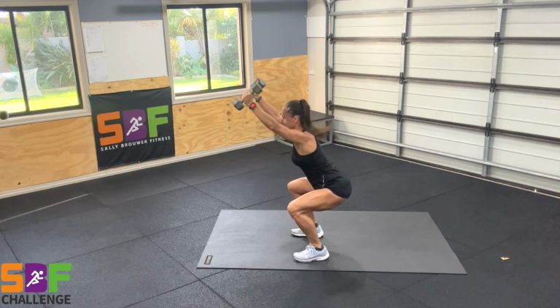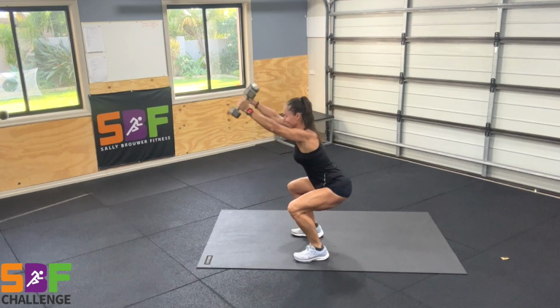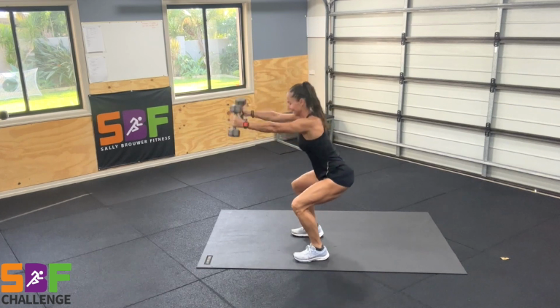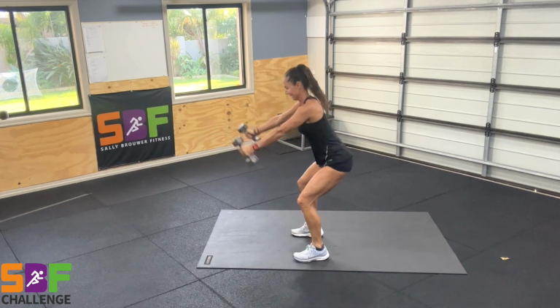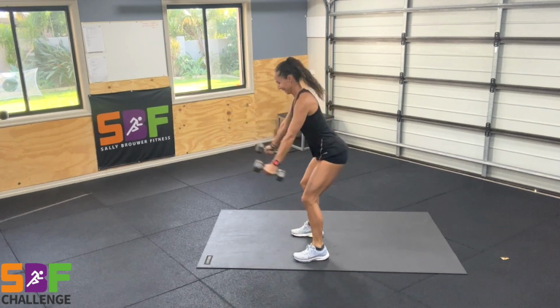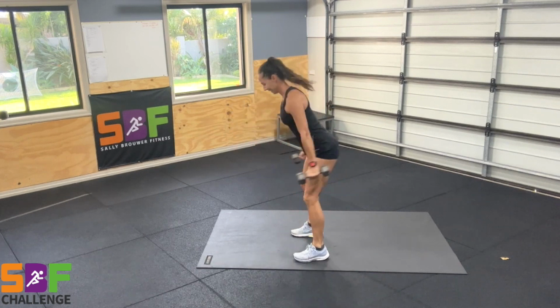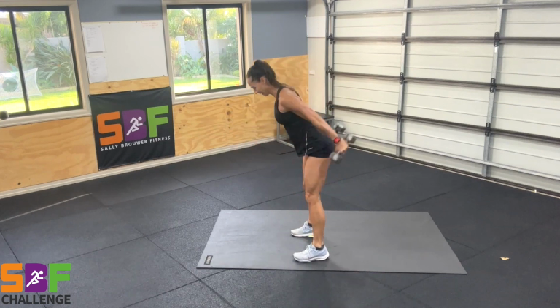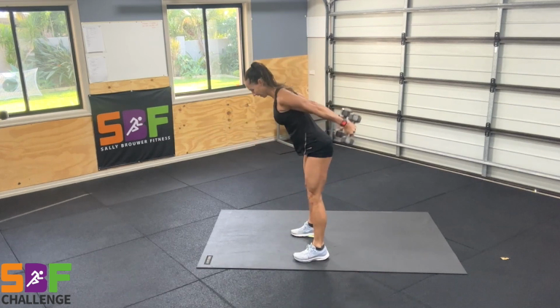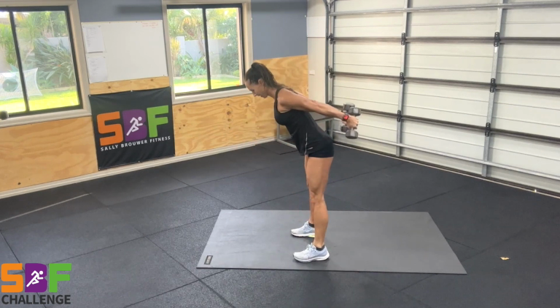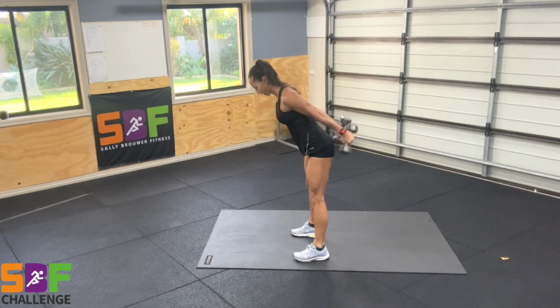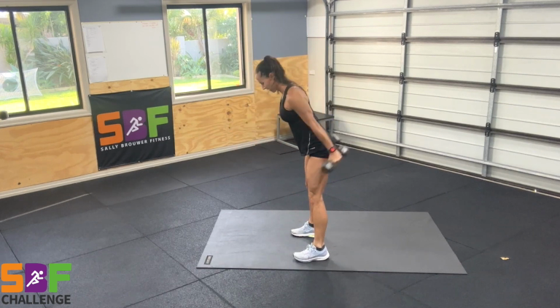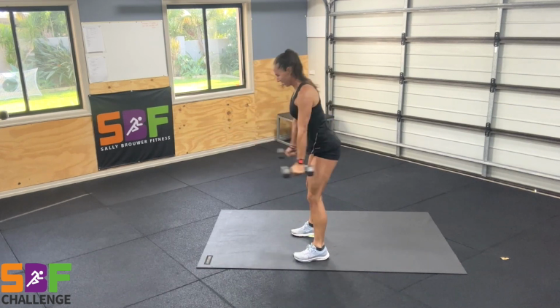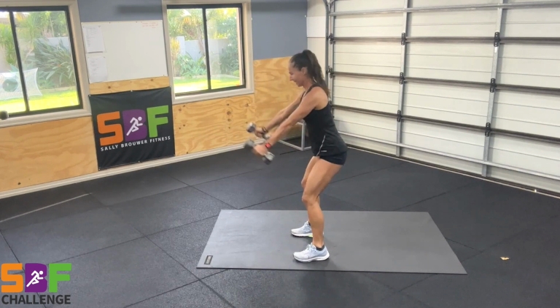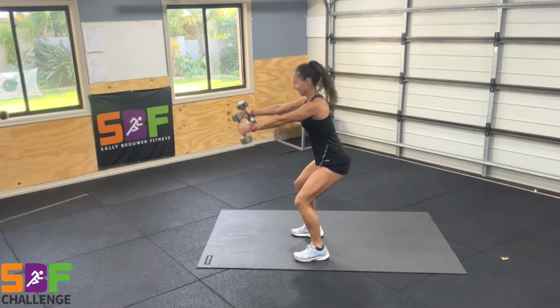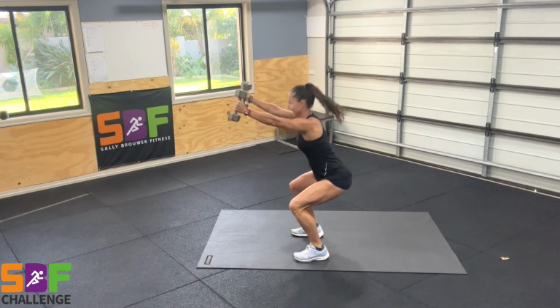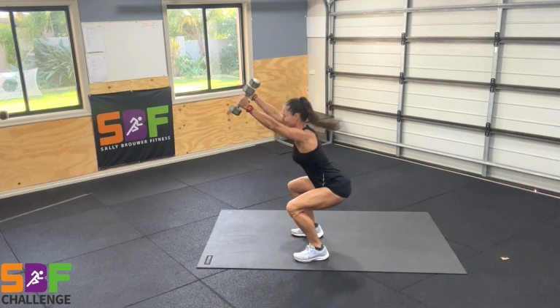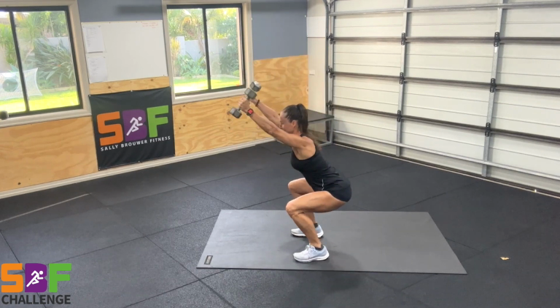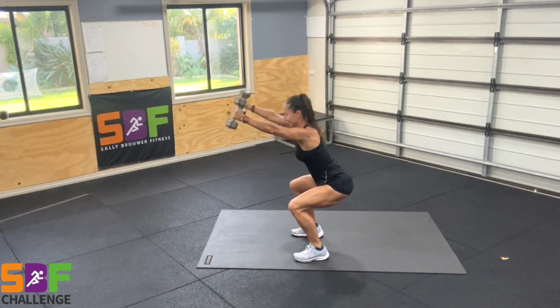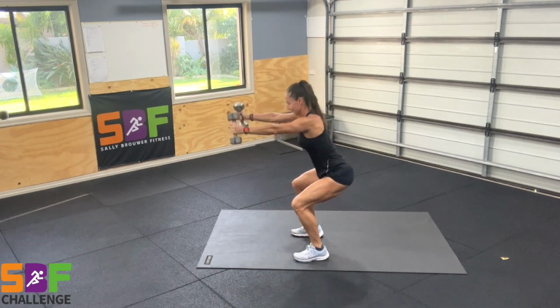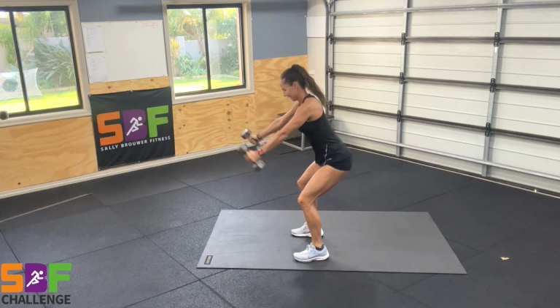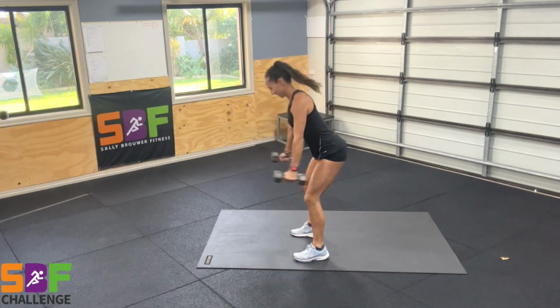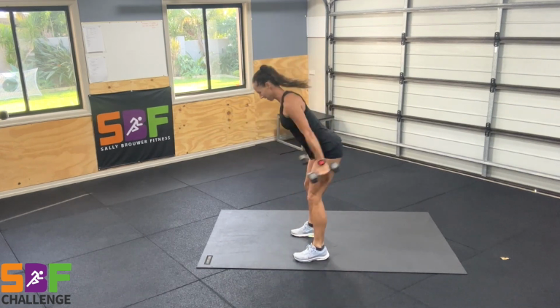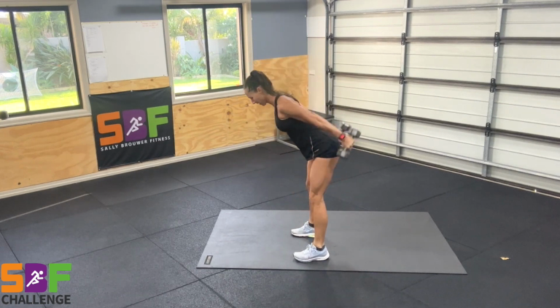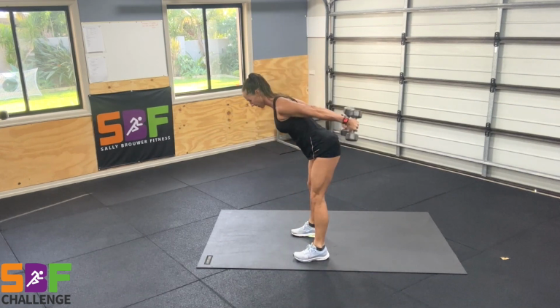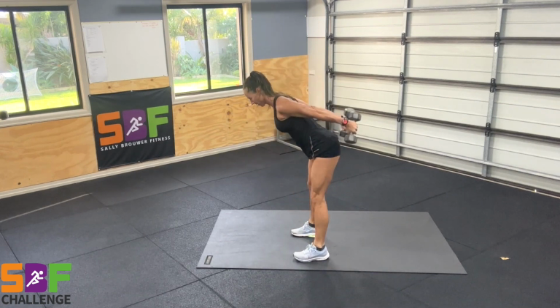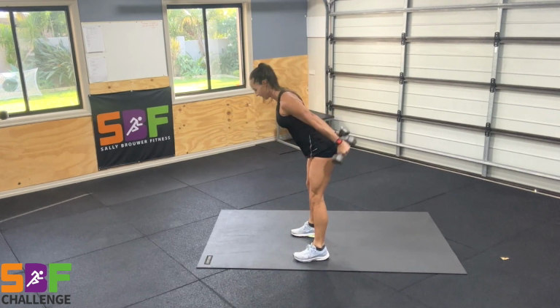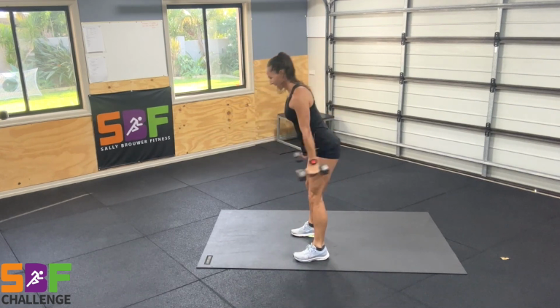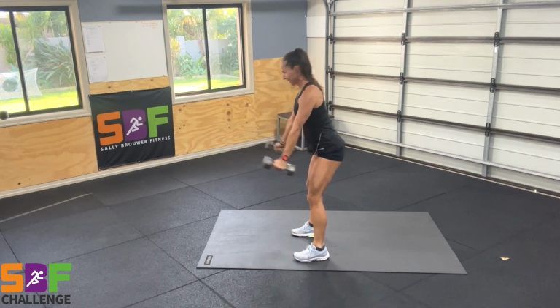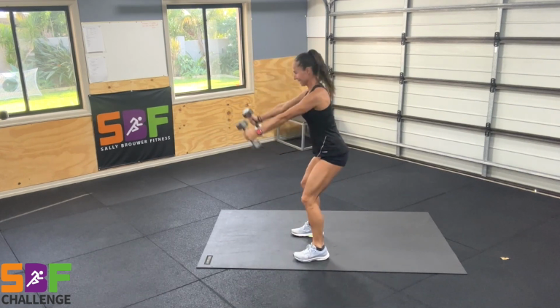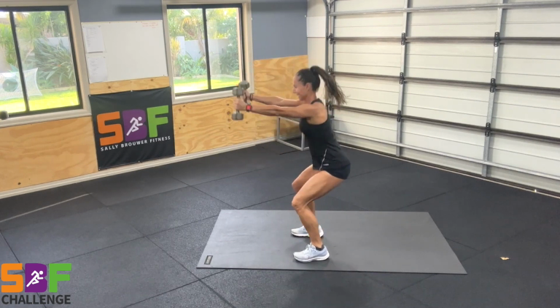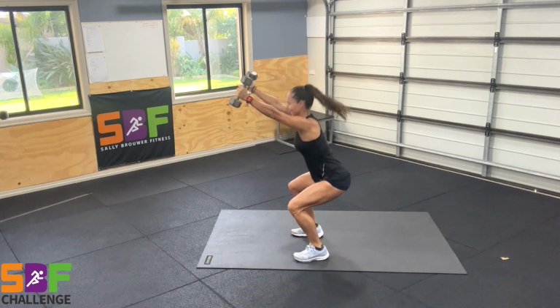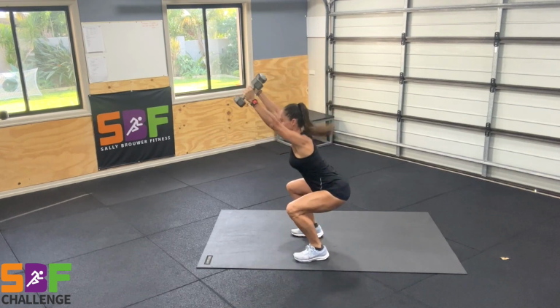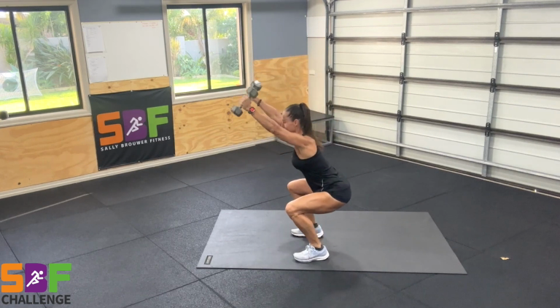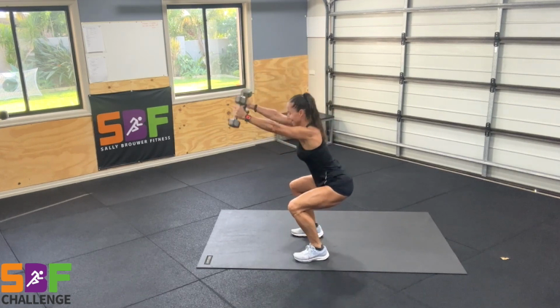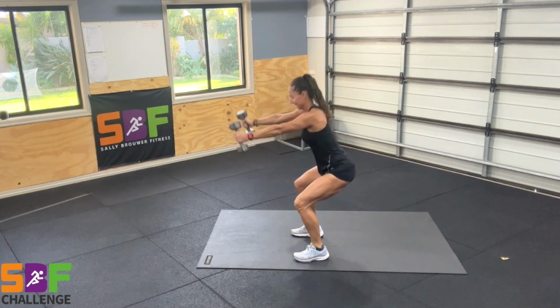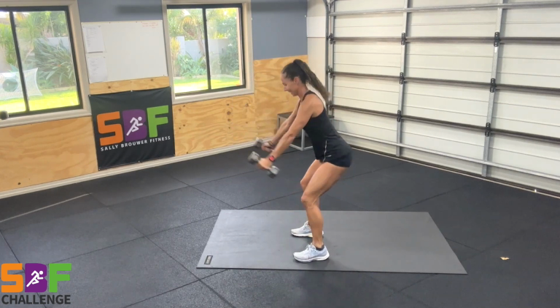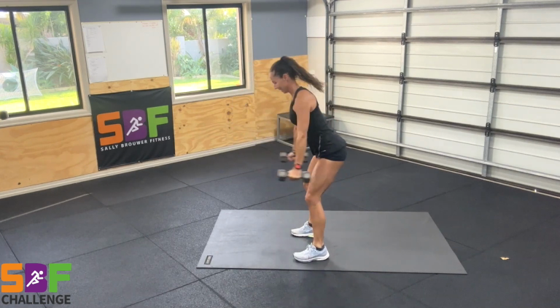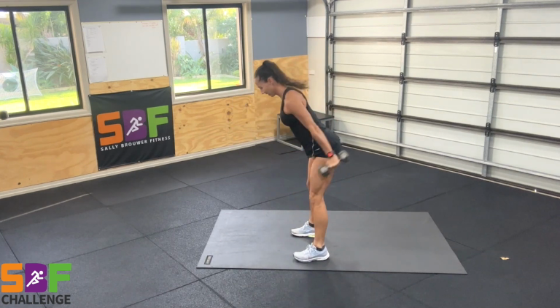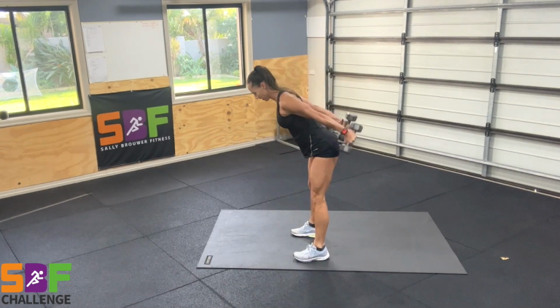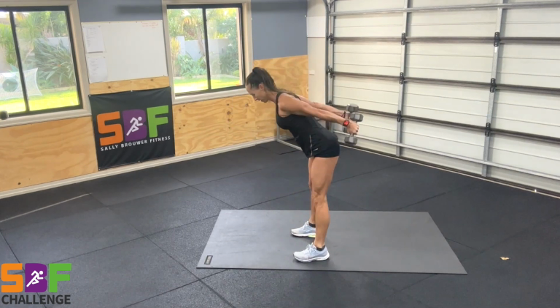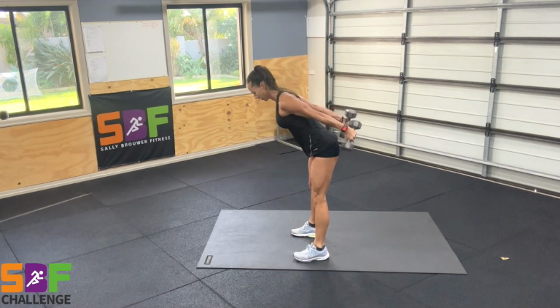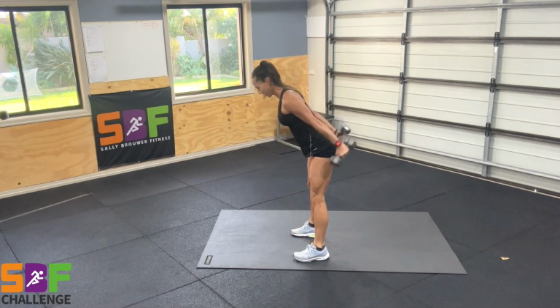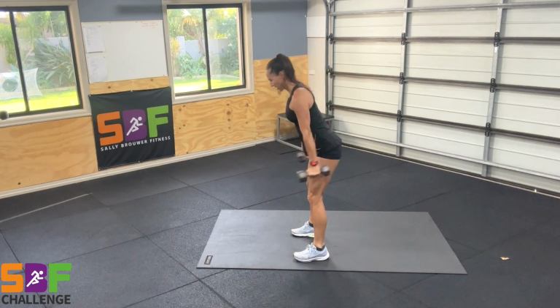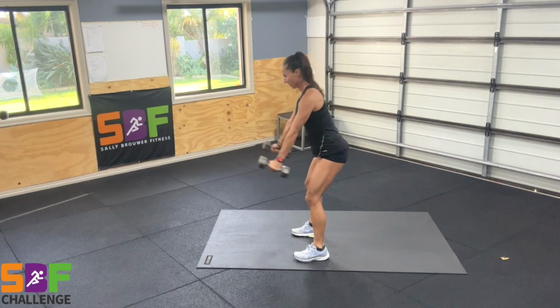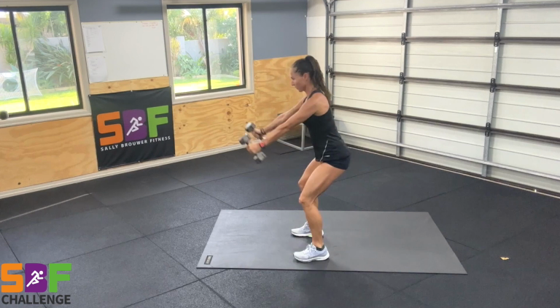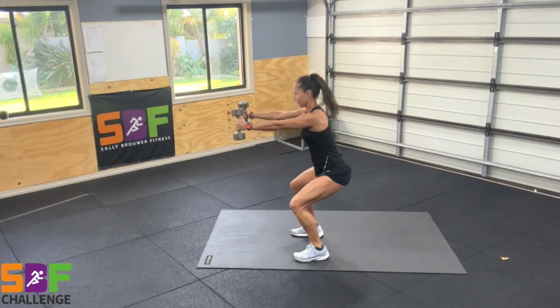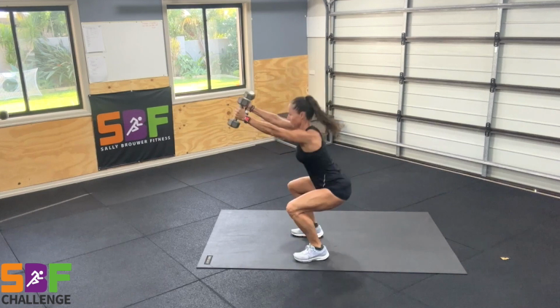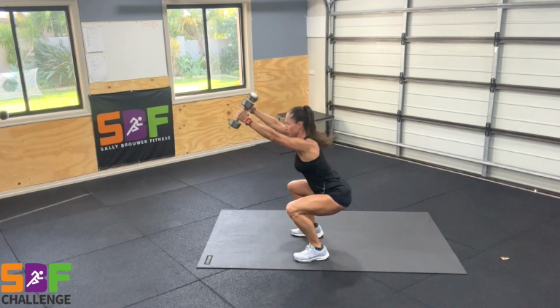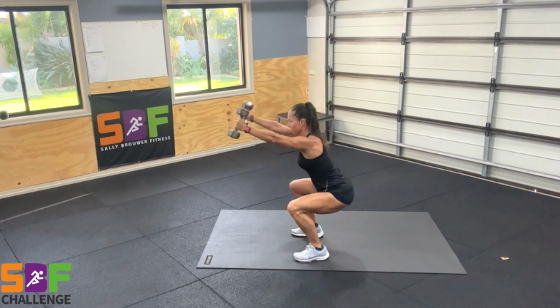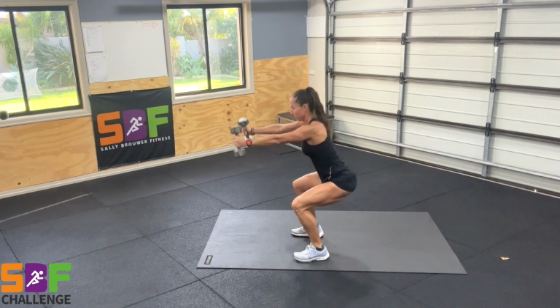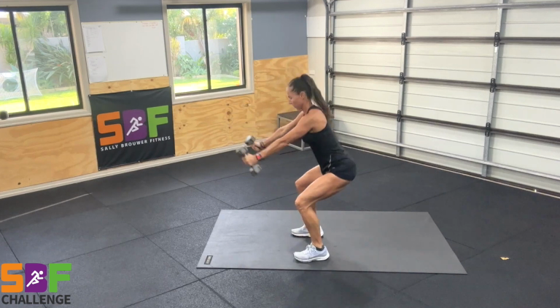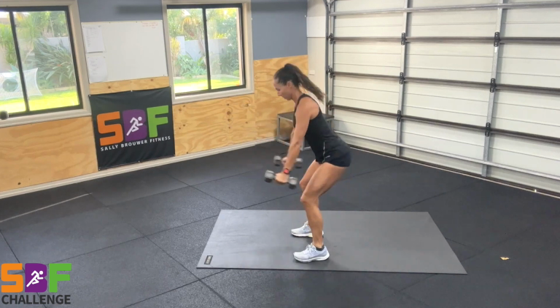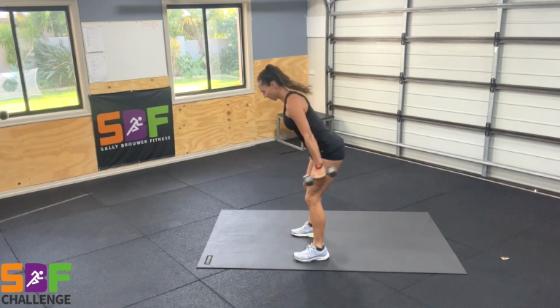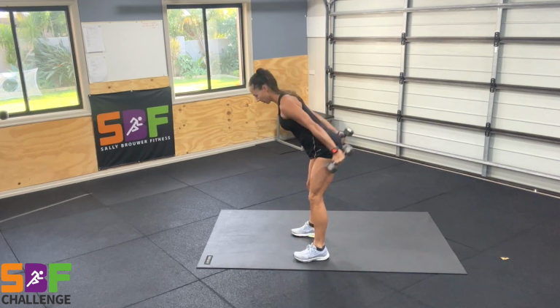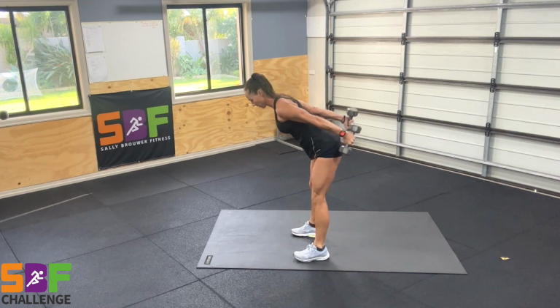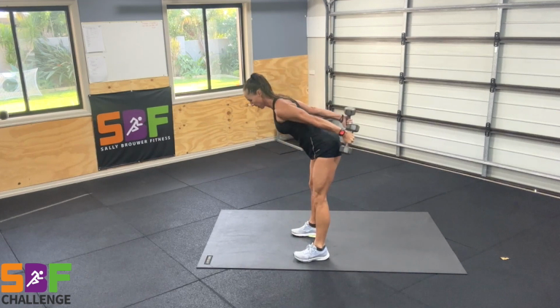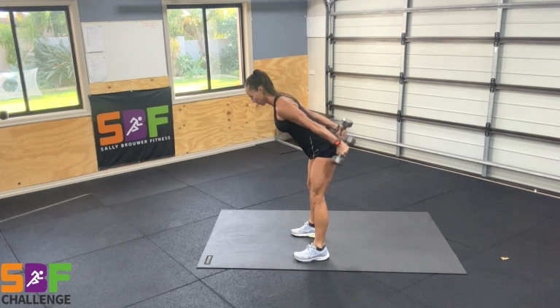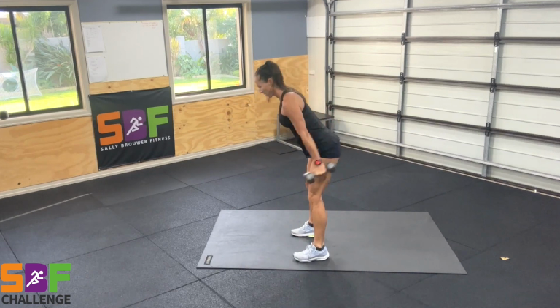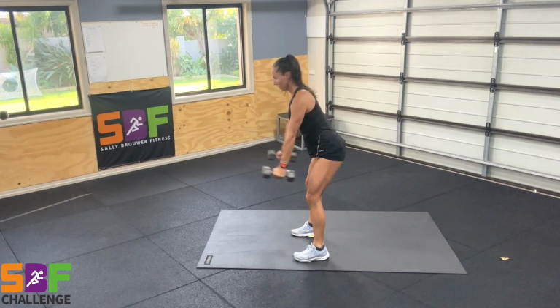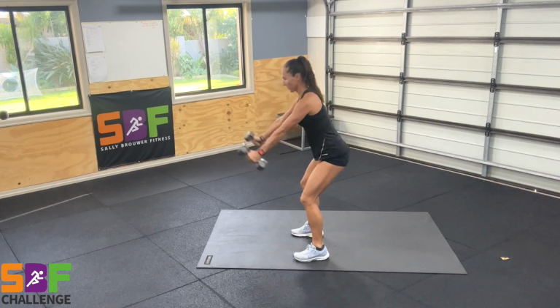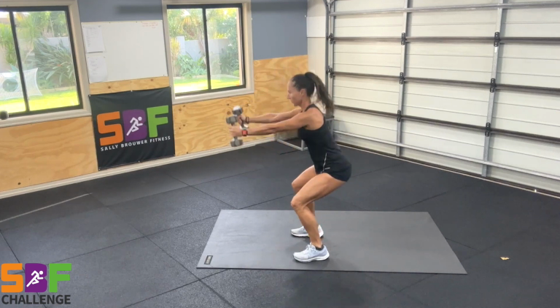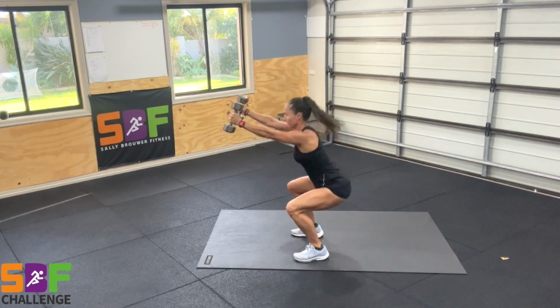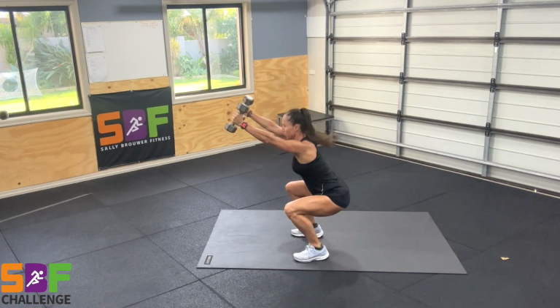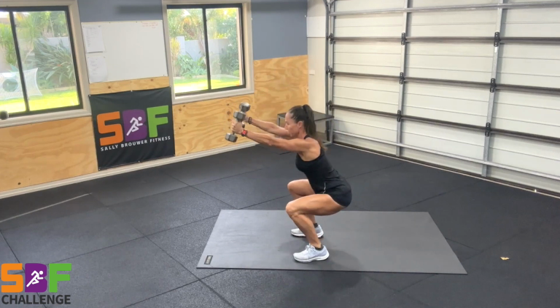Hands should come to a roundabout shoulder height, abs are in nice and tight, and back is always in that neutral position.